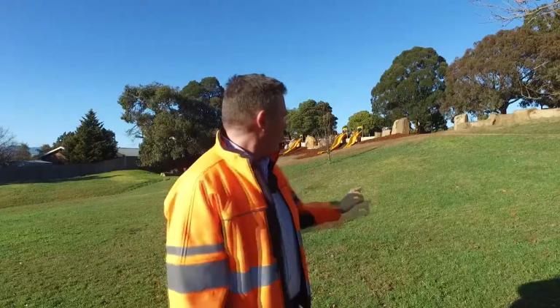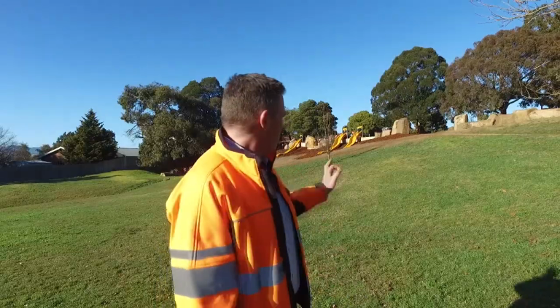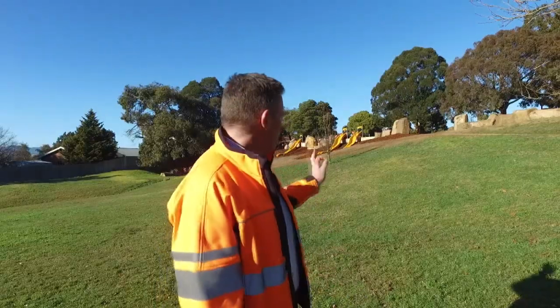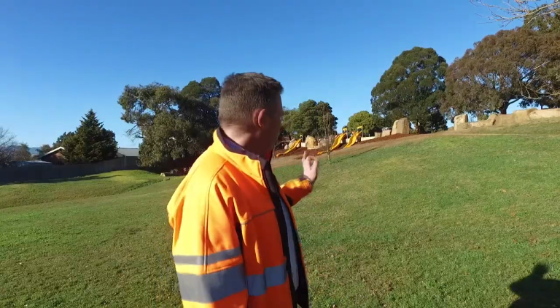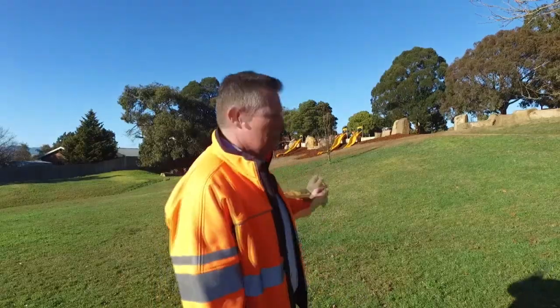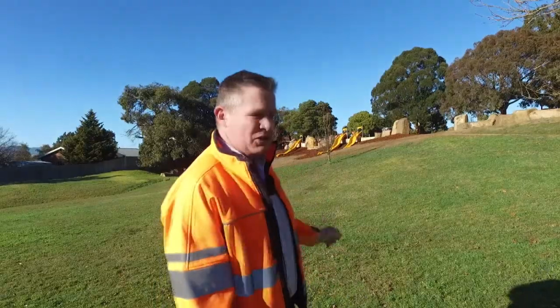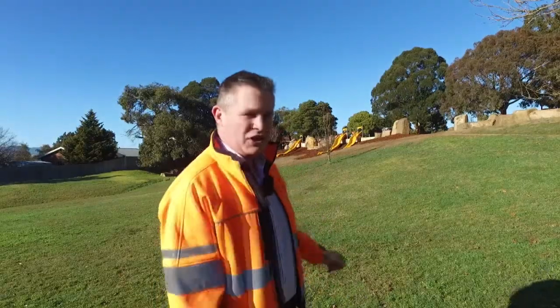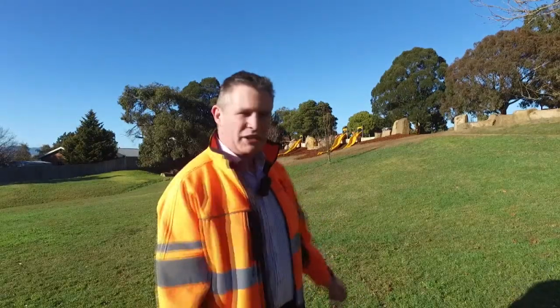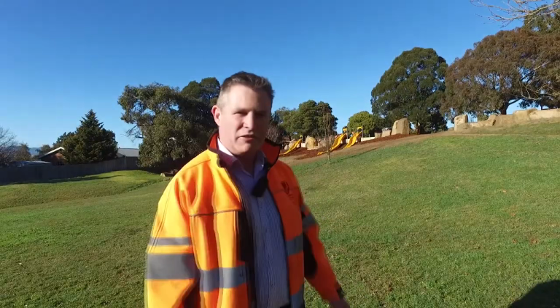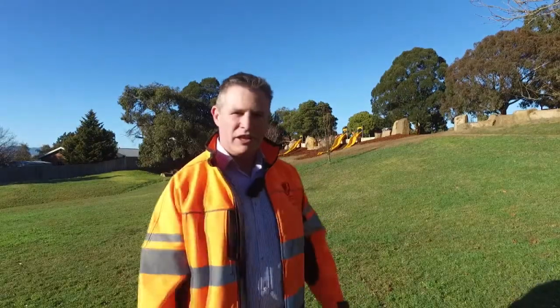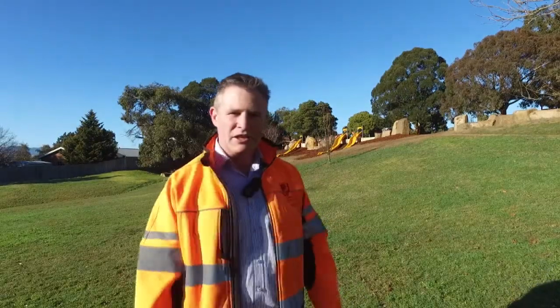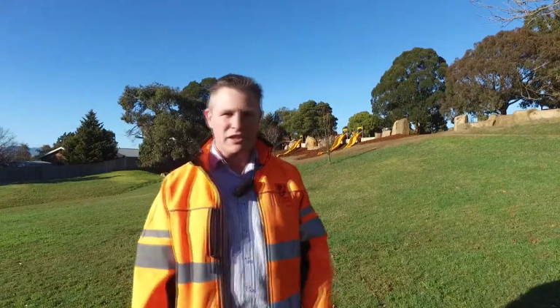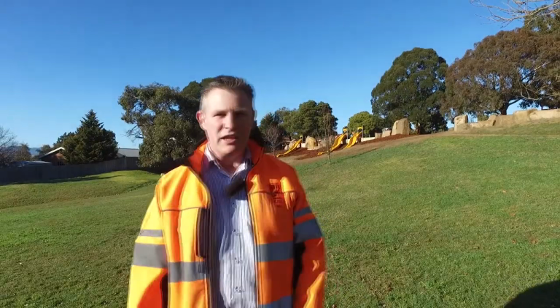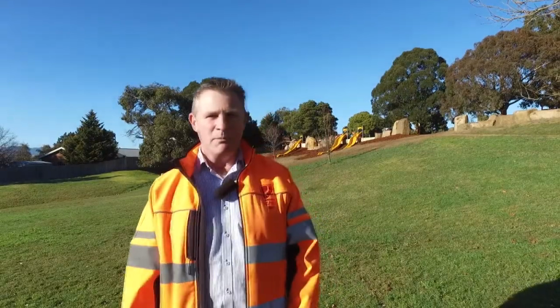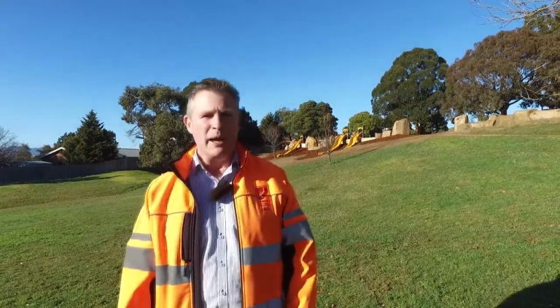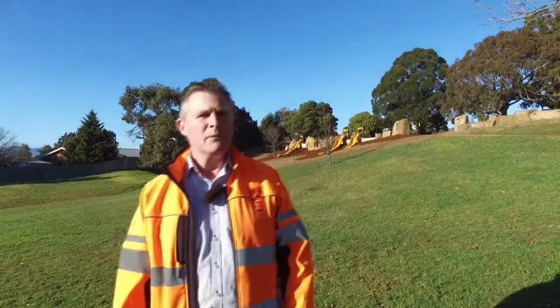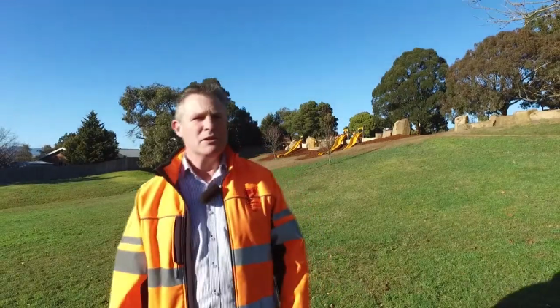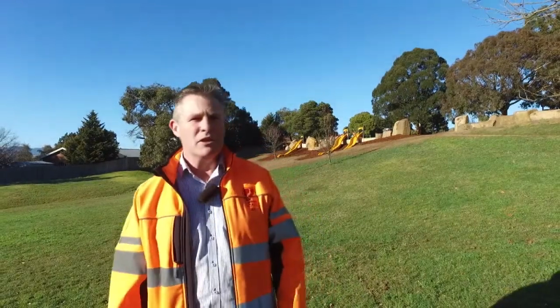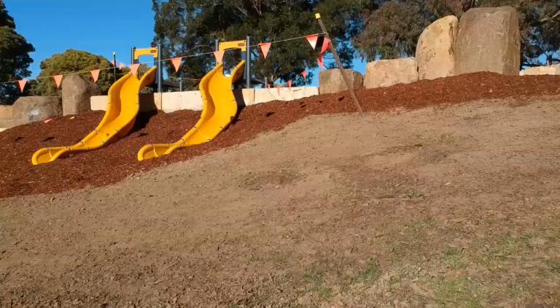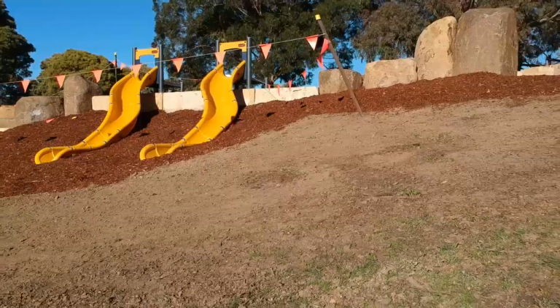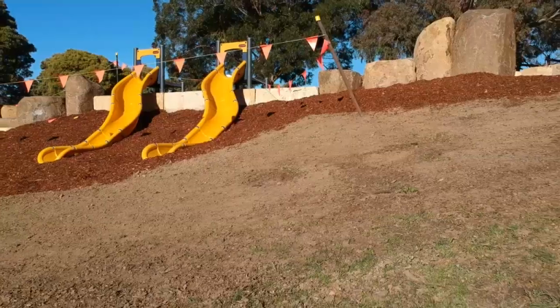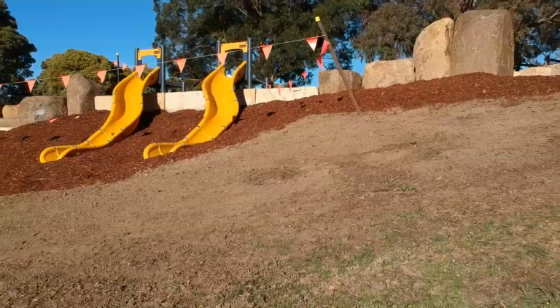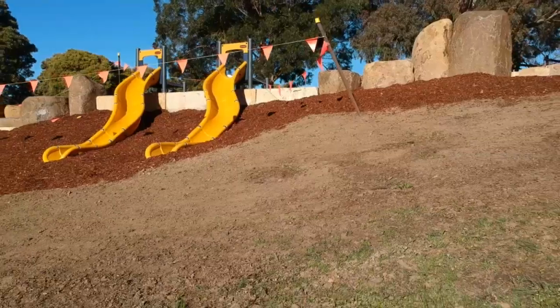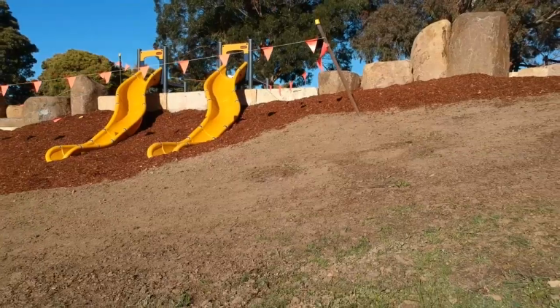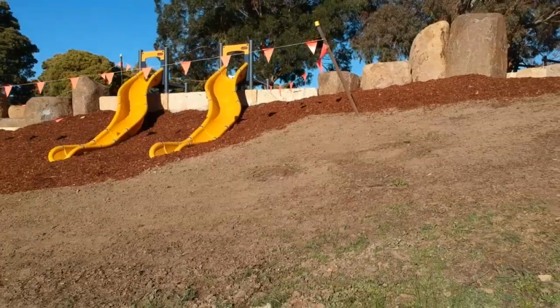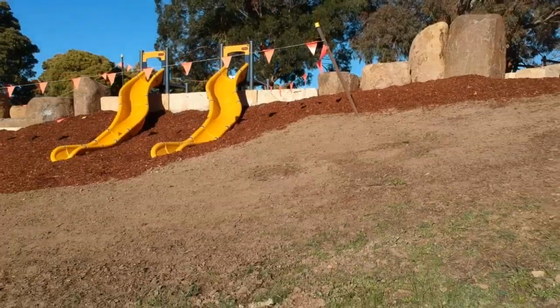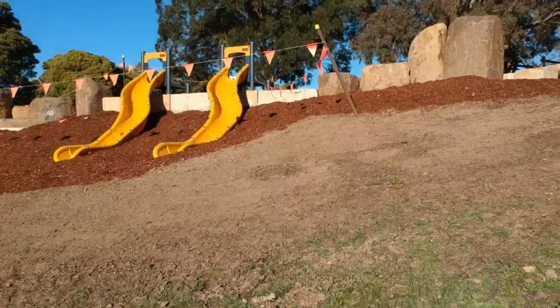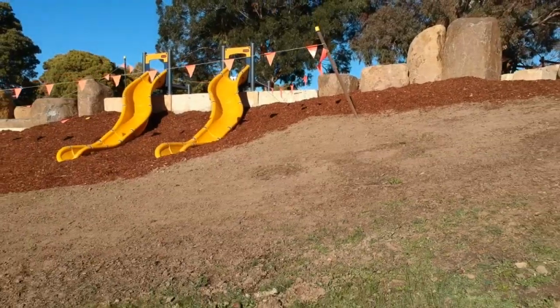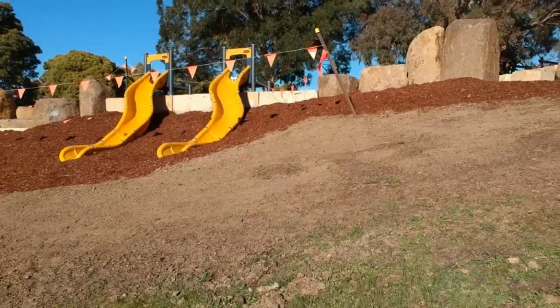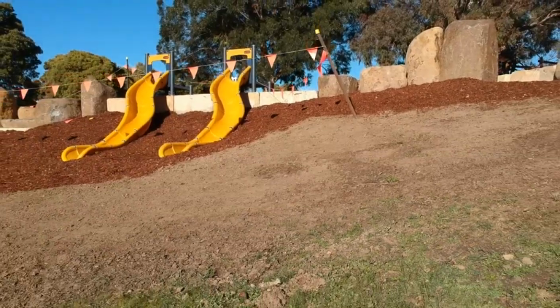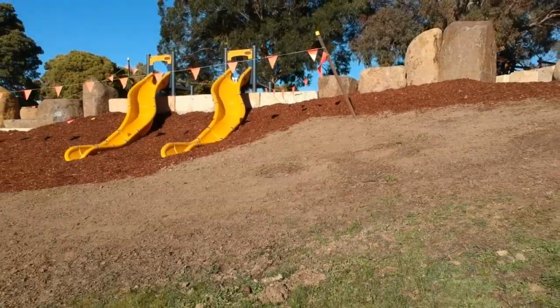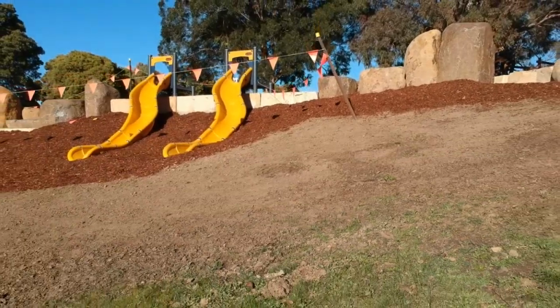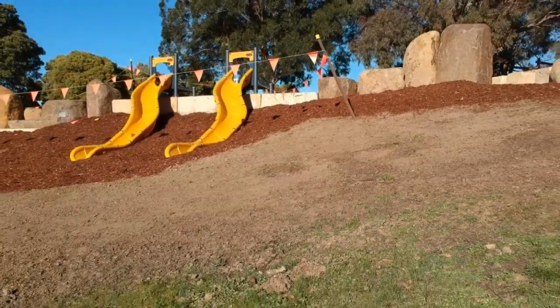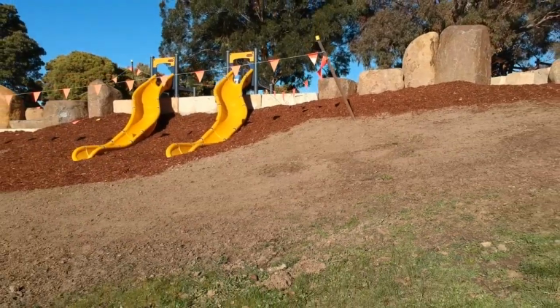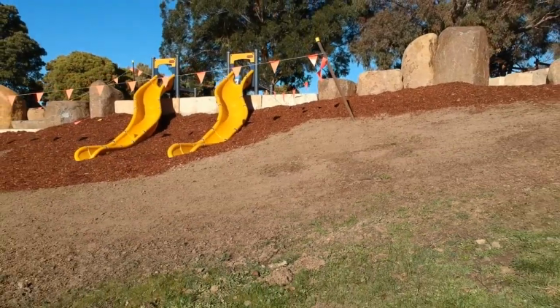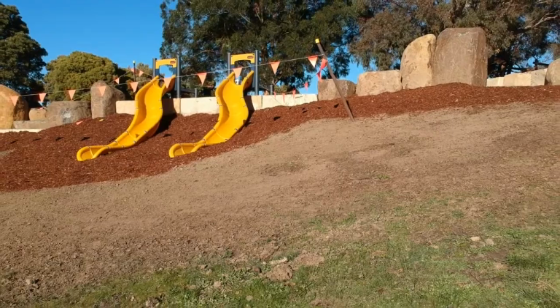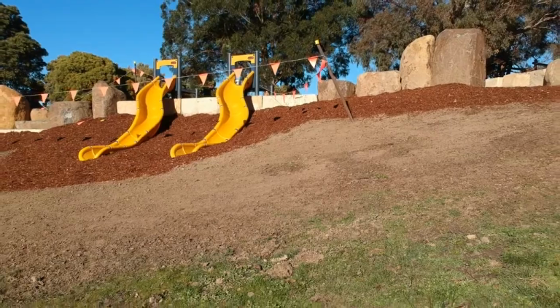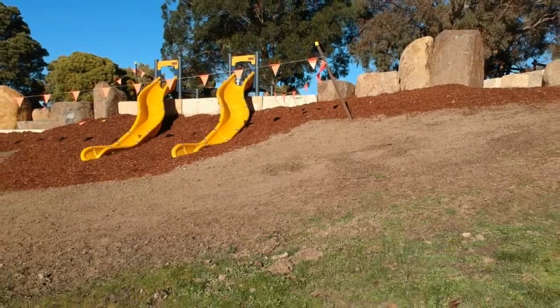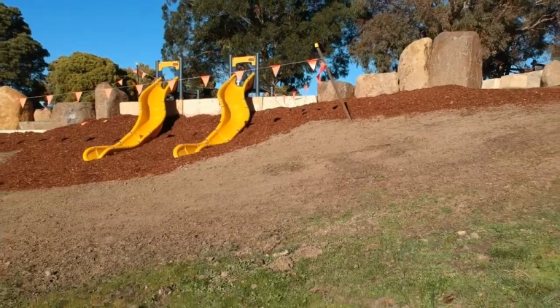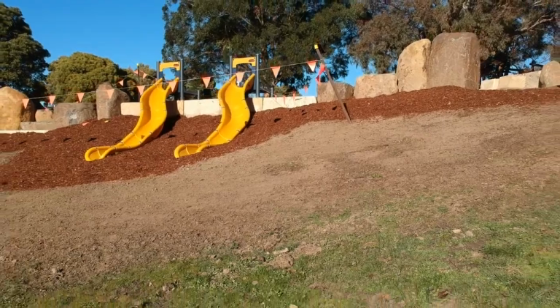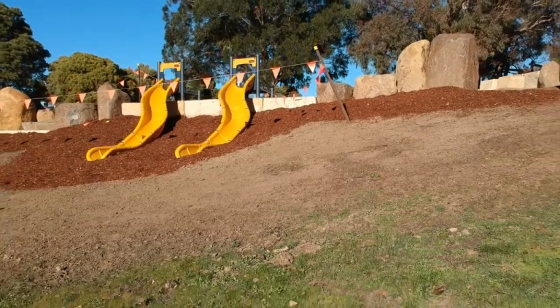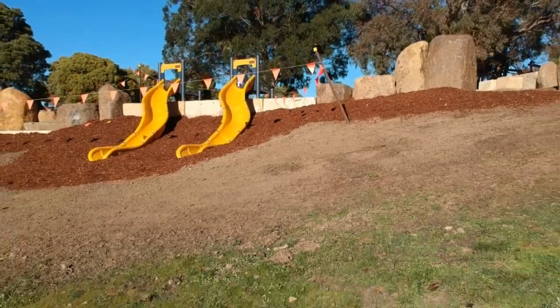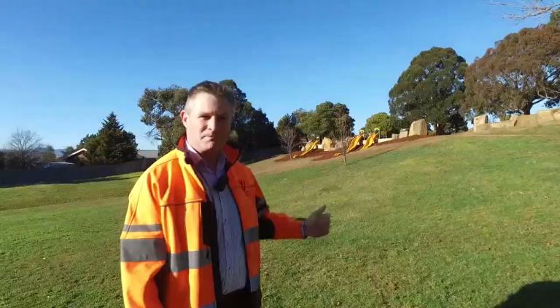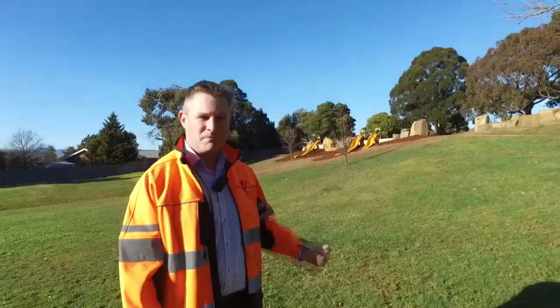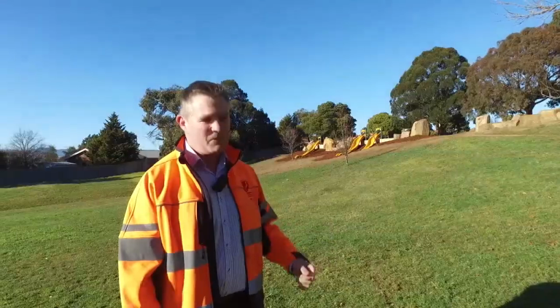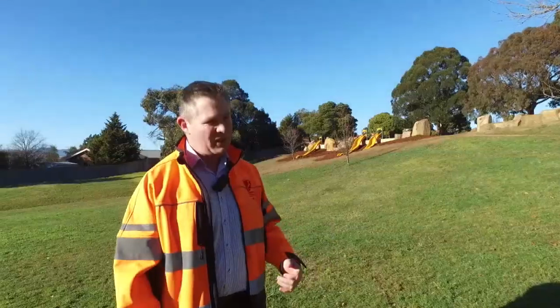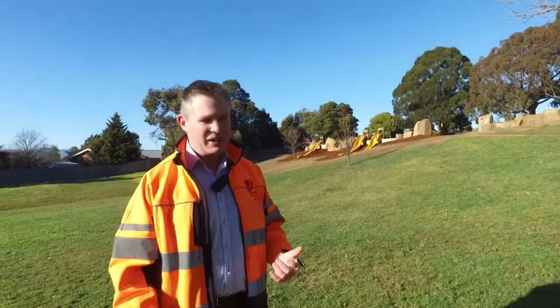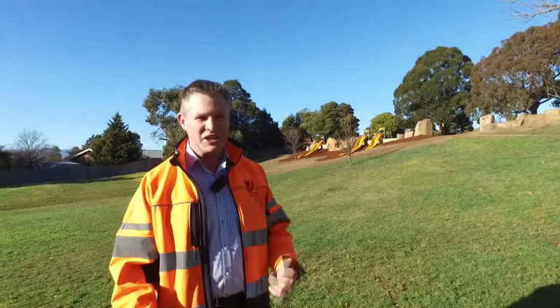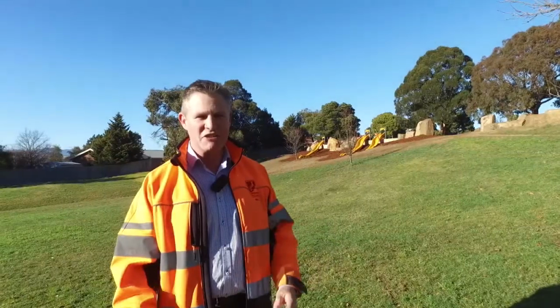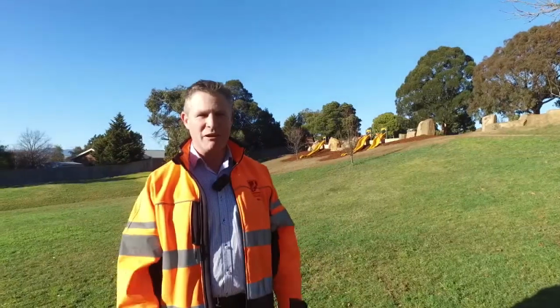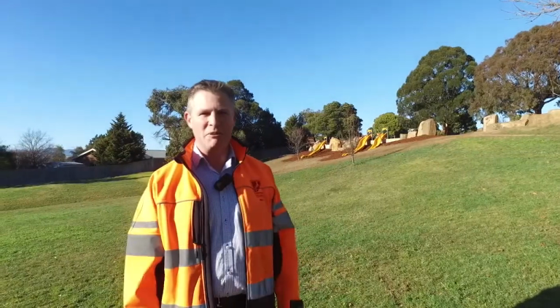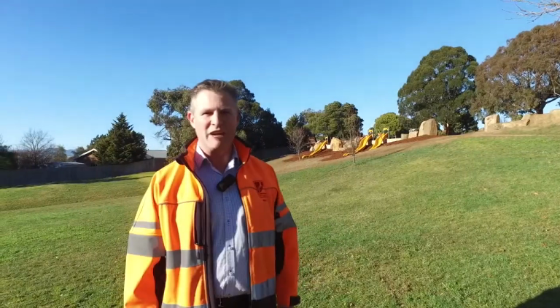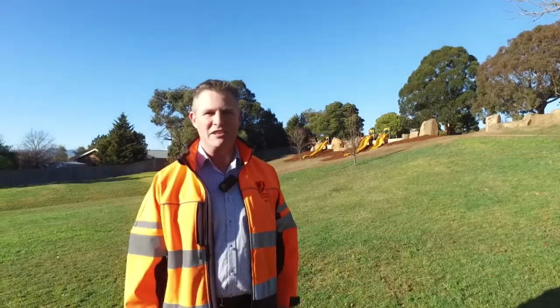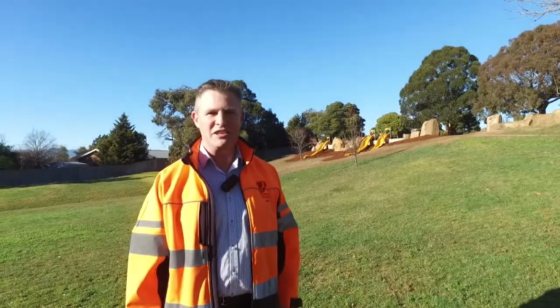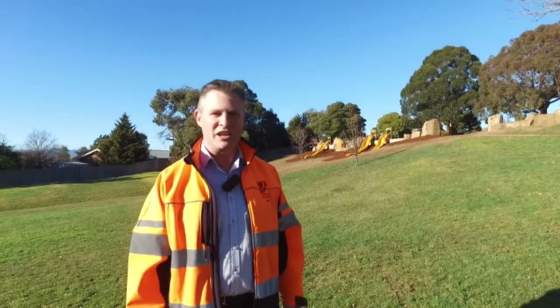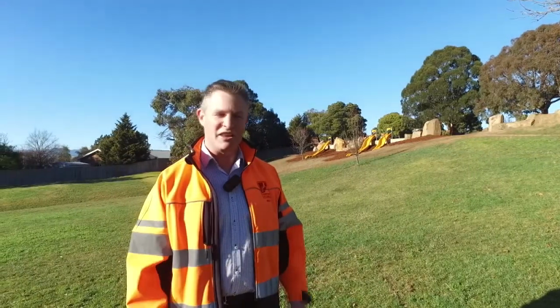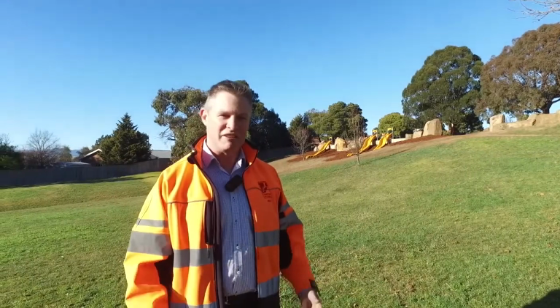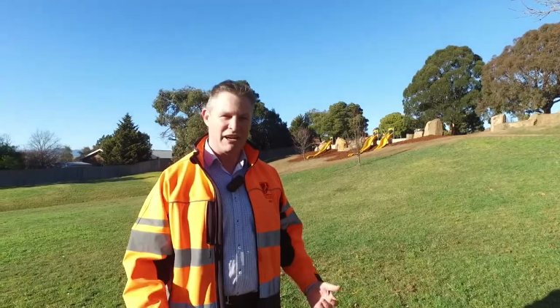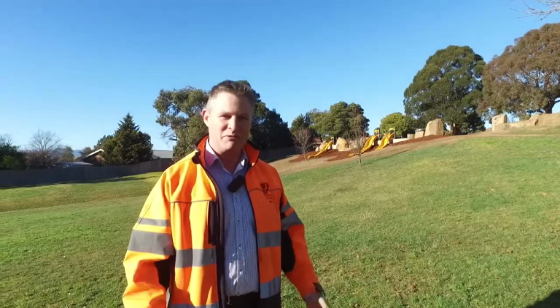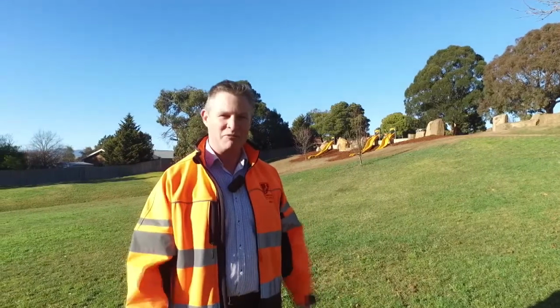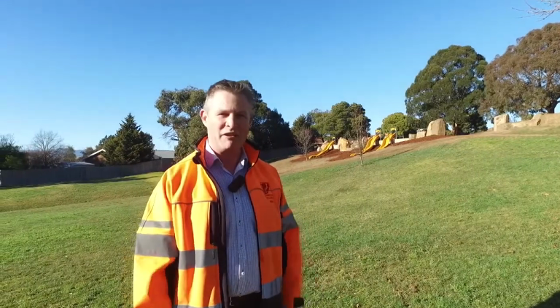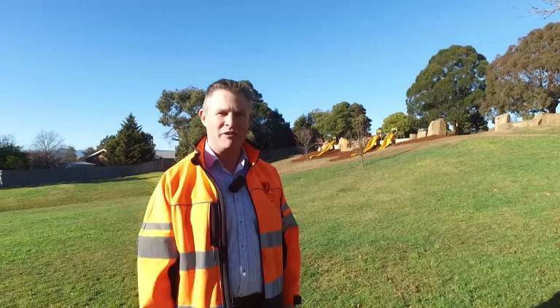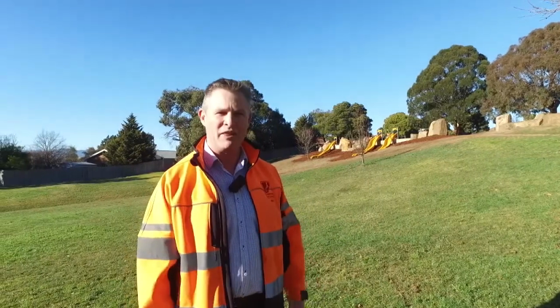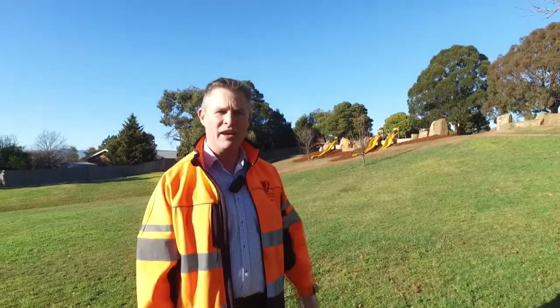We've also just finished the embankment slides here. We've got three embankment slides coming down the hill. Kids are able to race each other and have some great fun there.